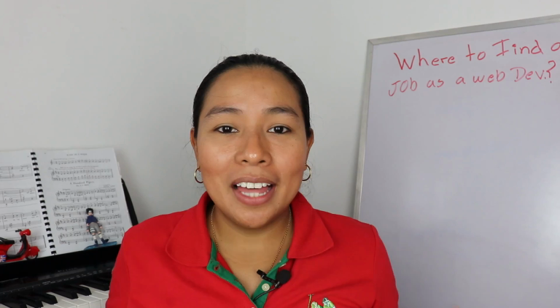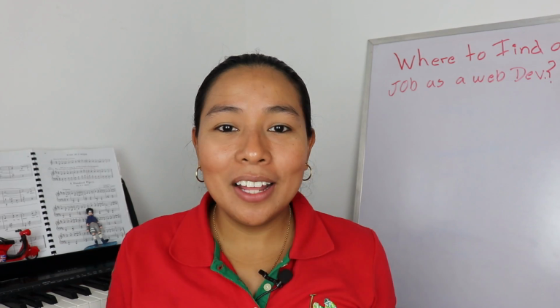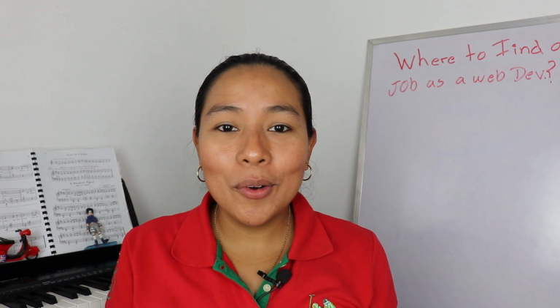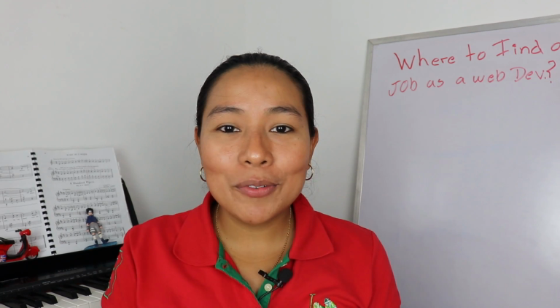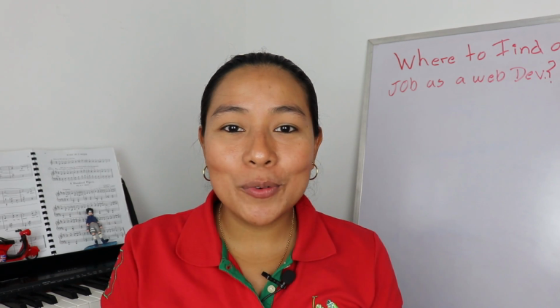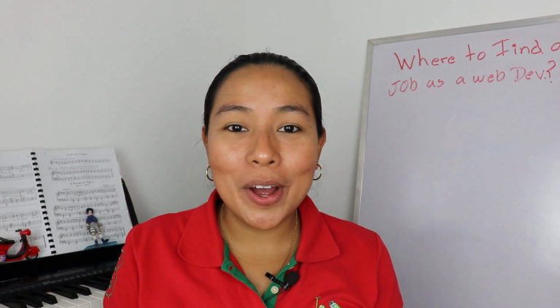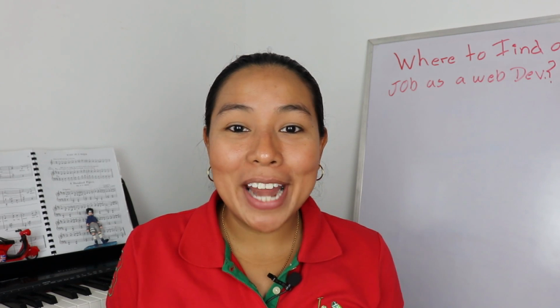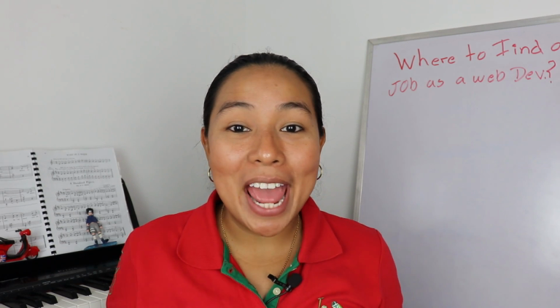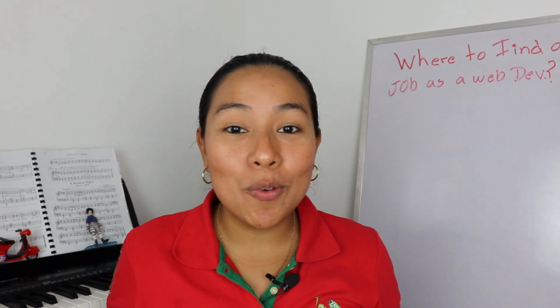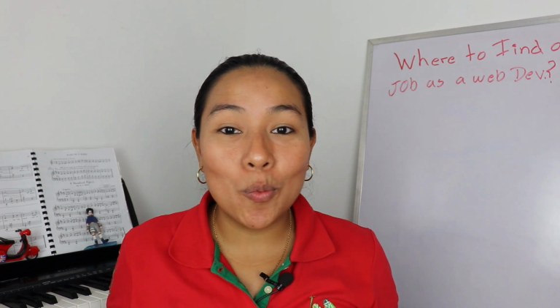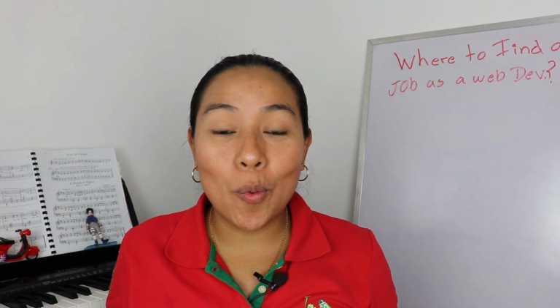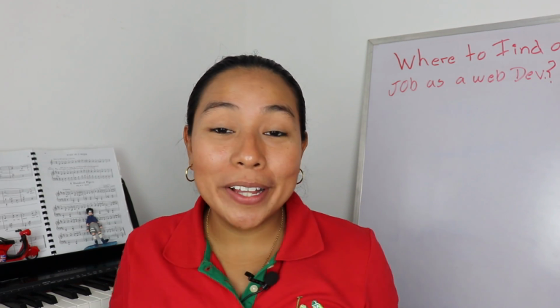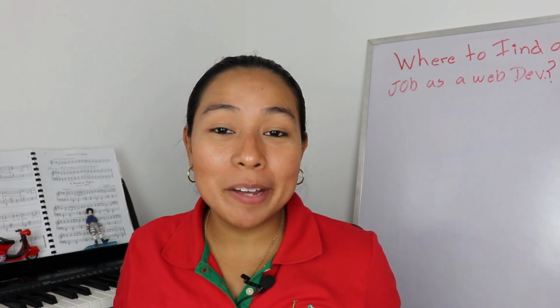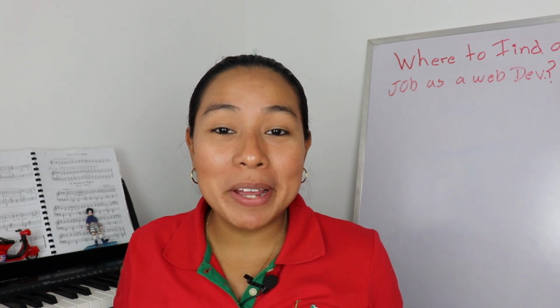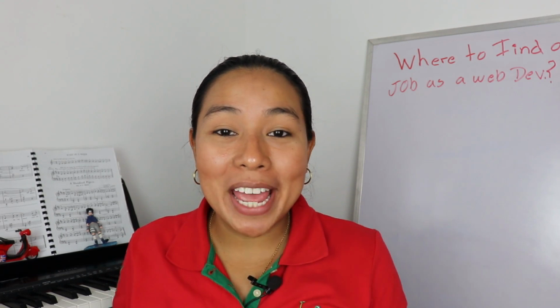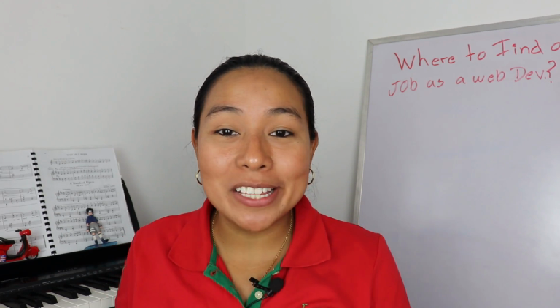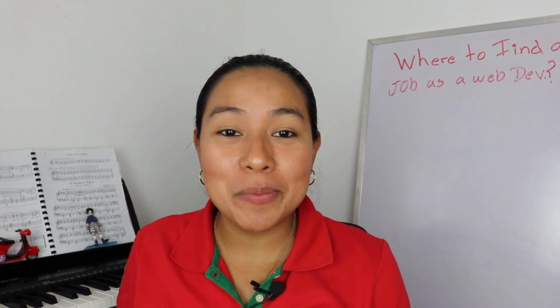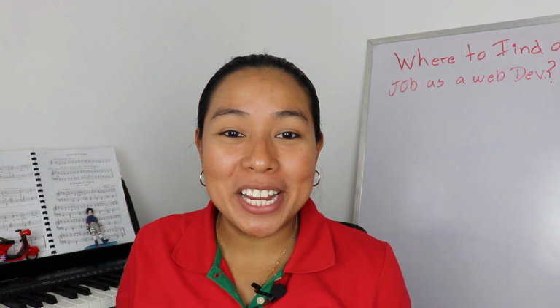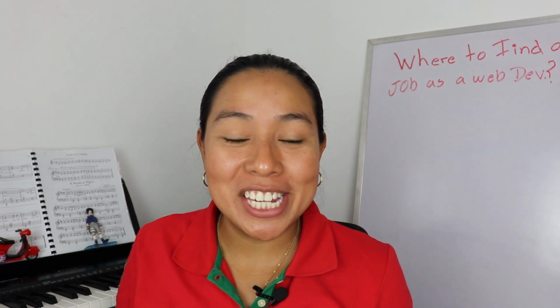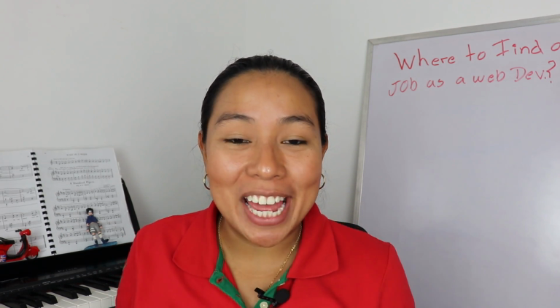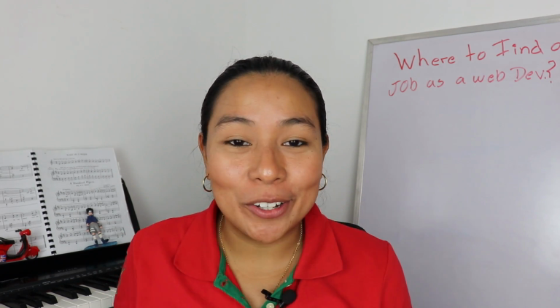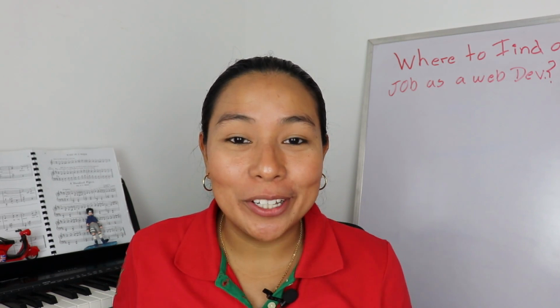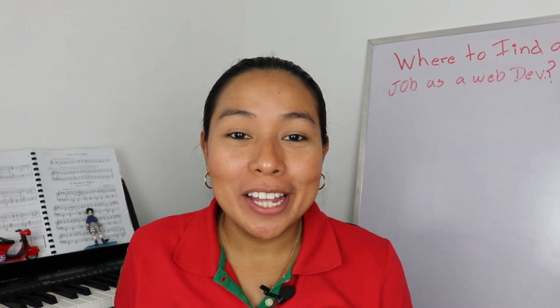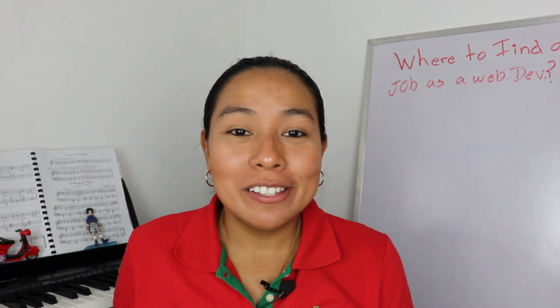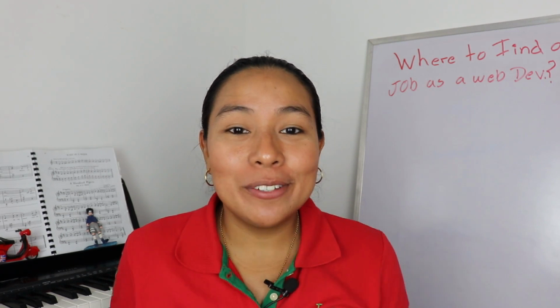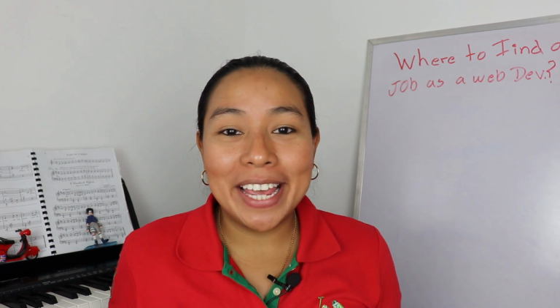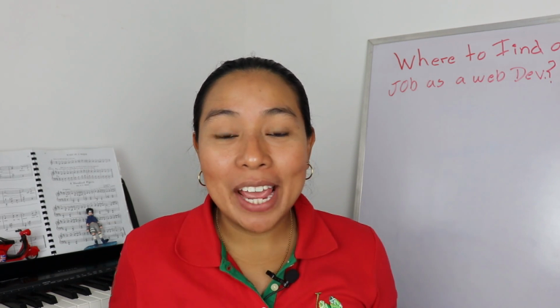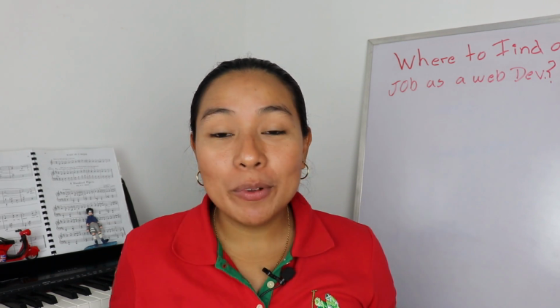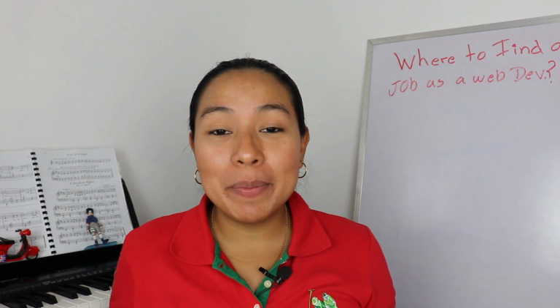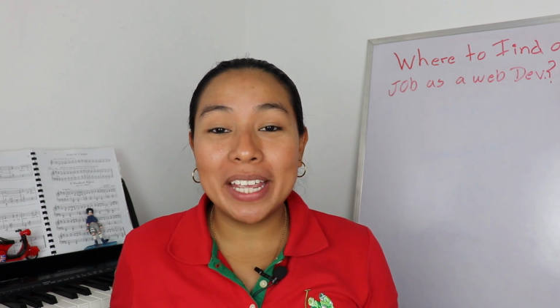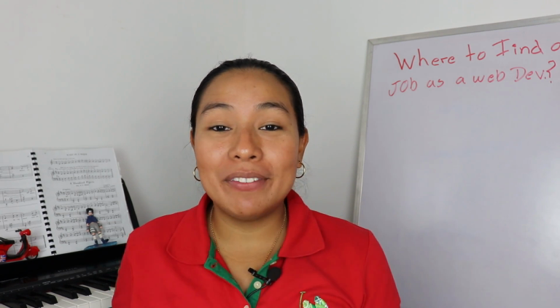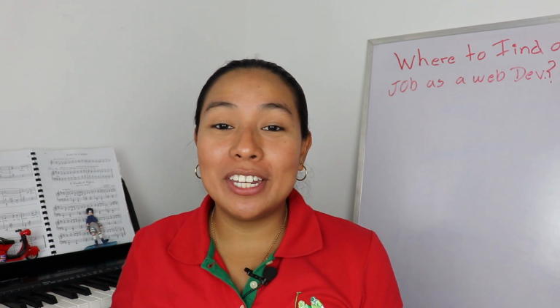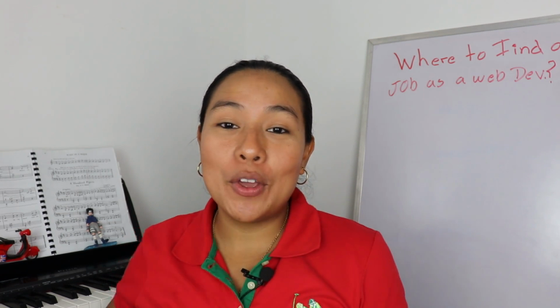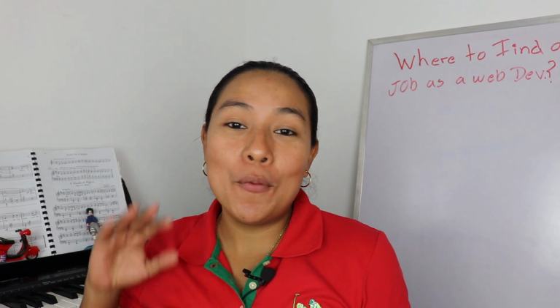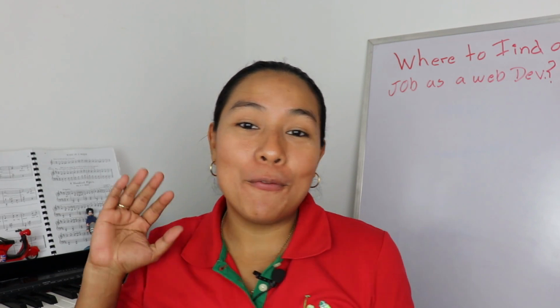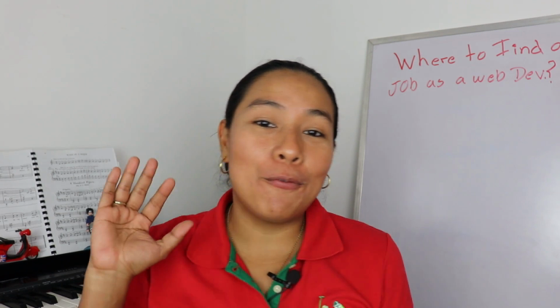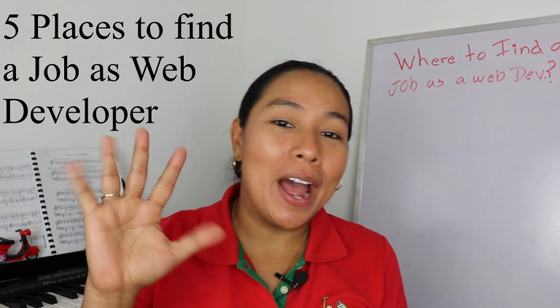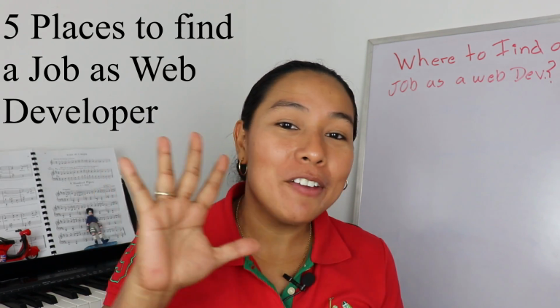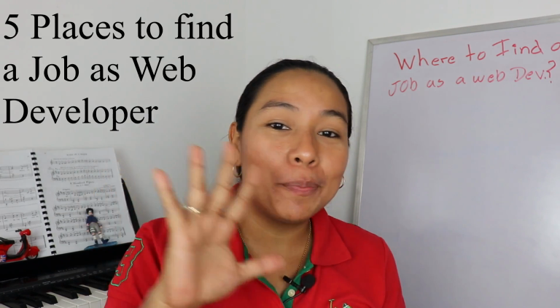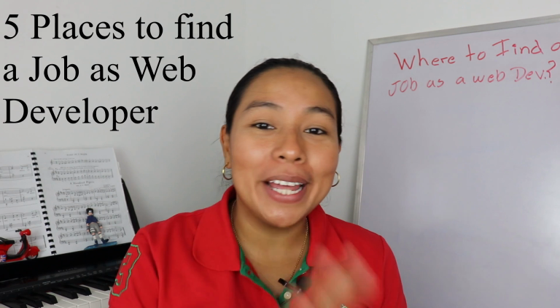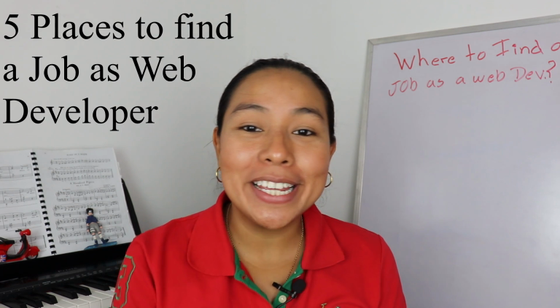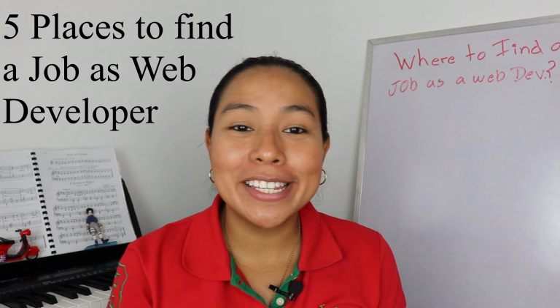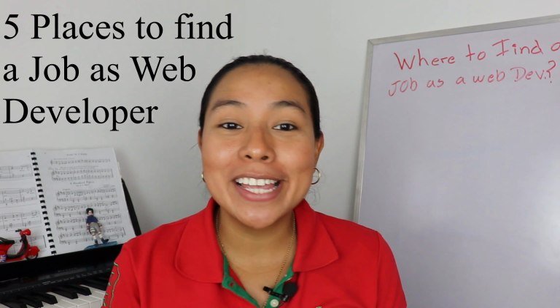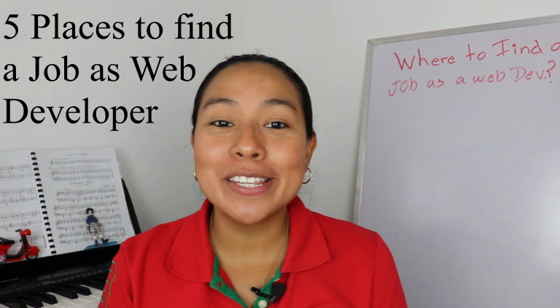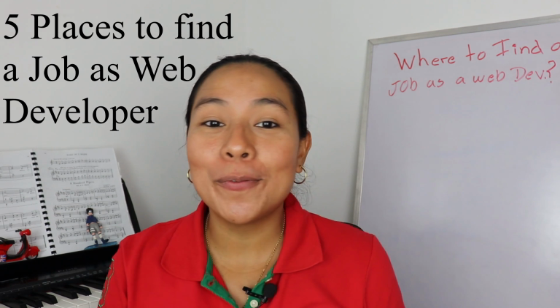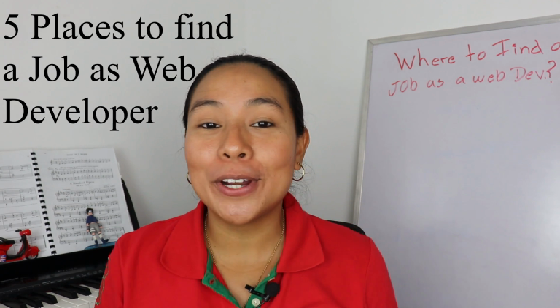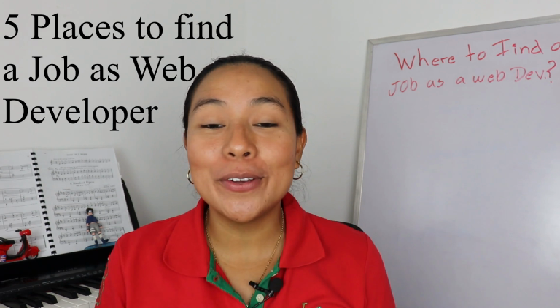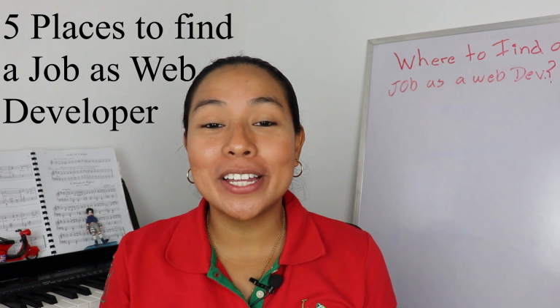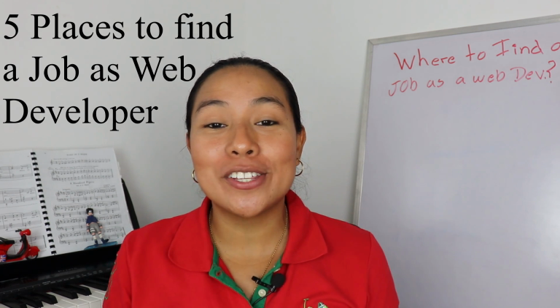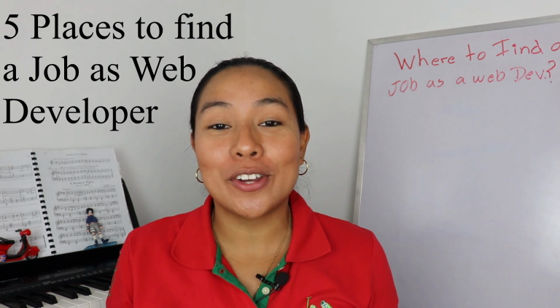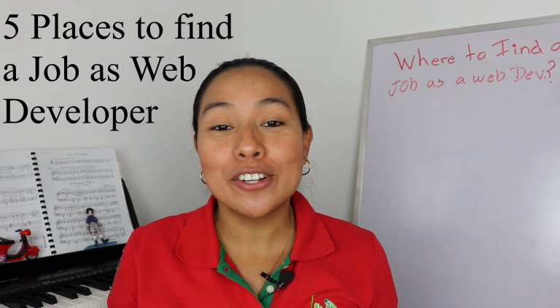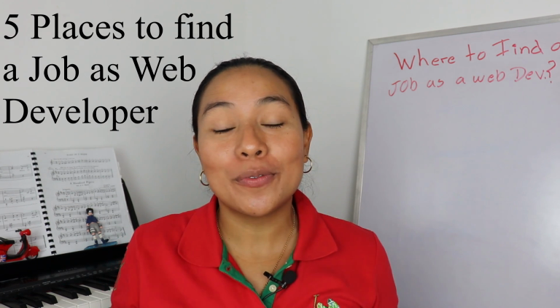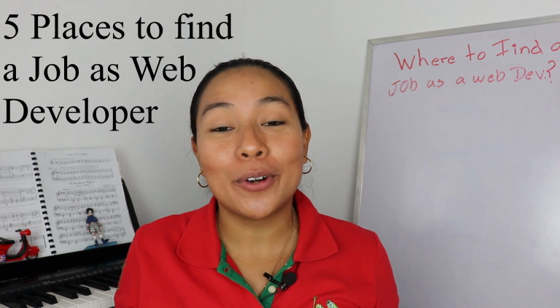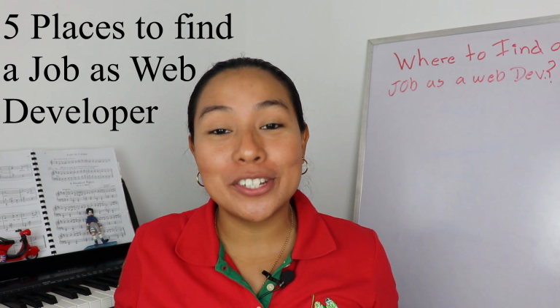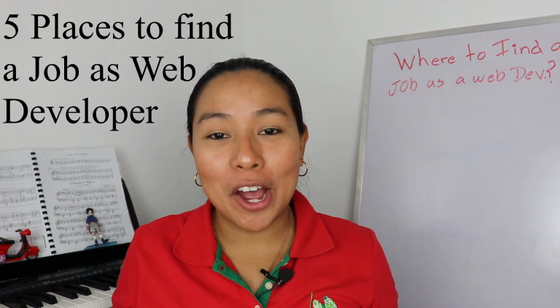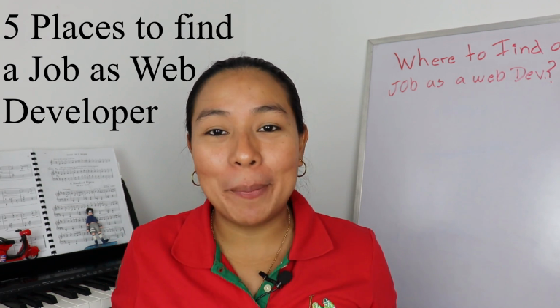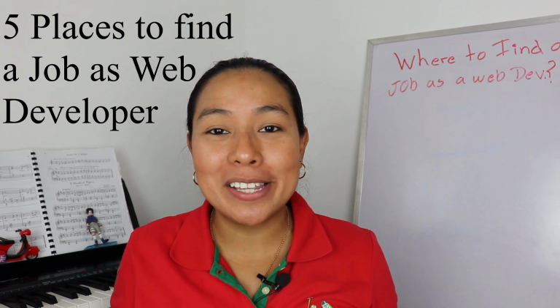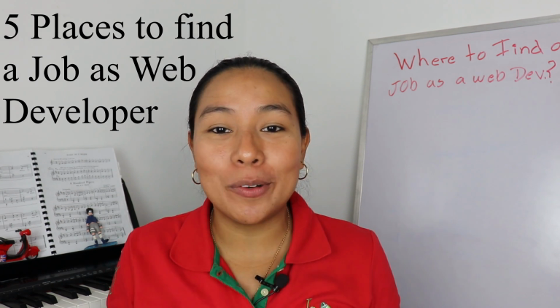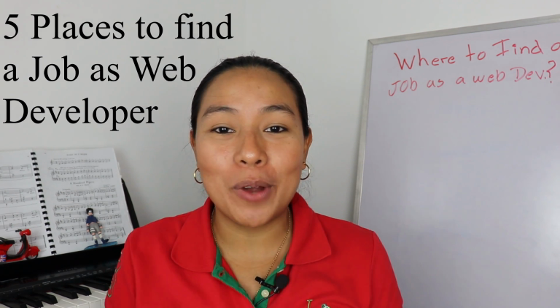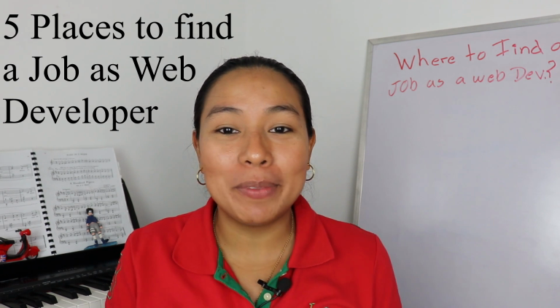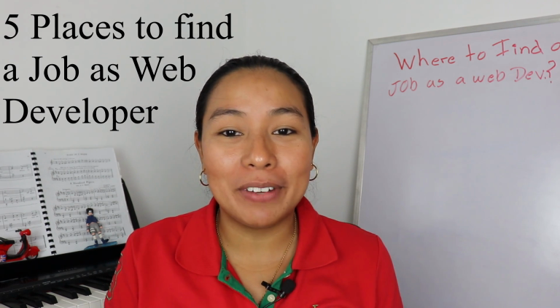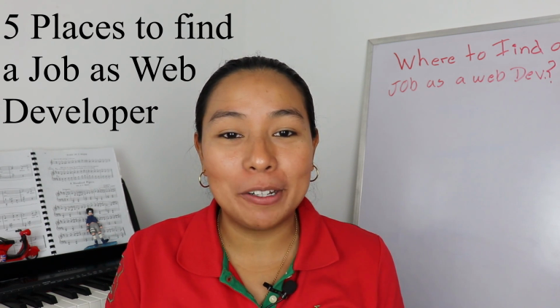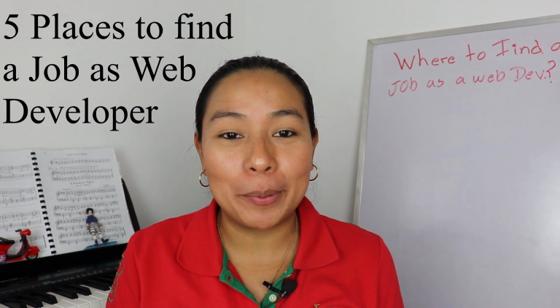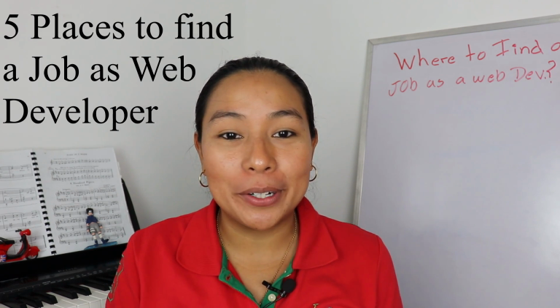Hello everyone and welcome again to my channel. Today I will be giving you five places where you can search for a job as a web developer.